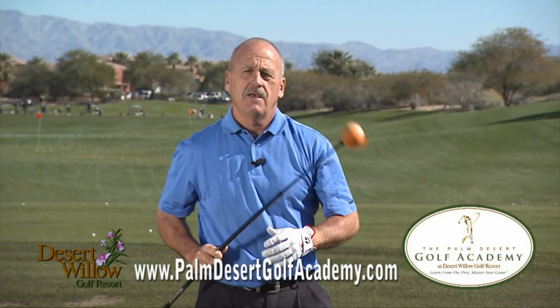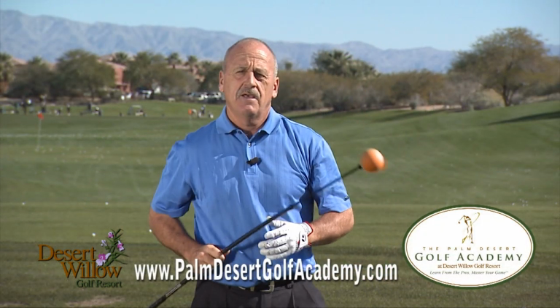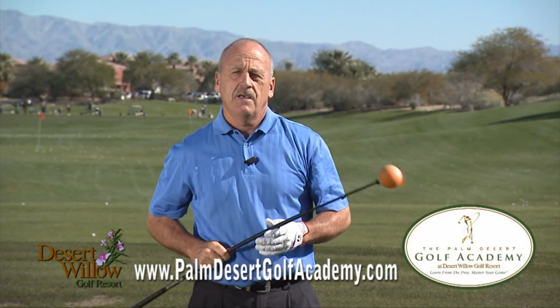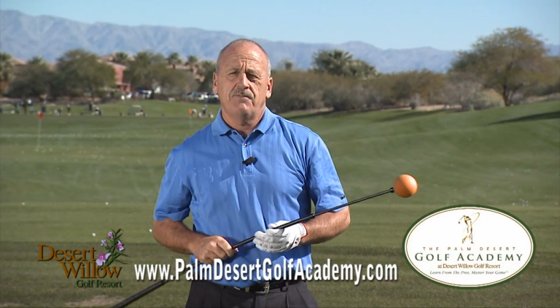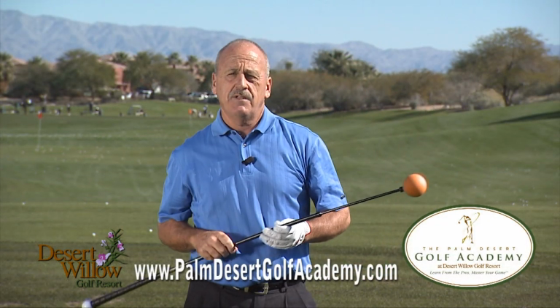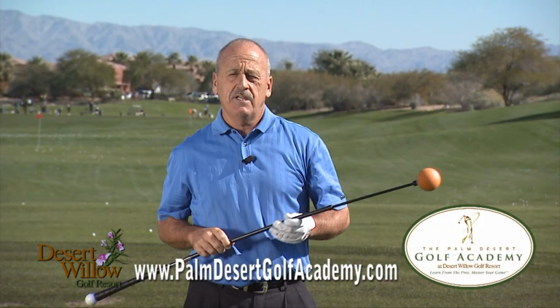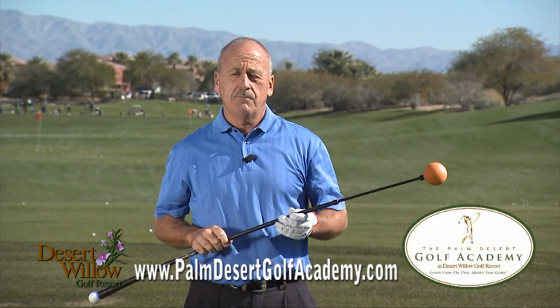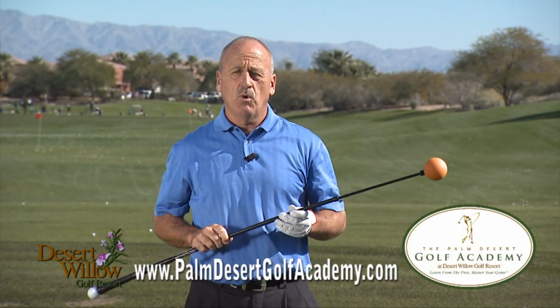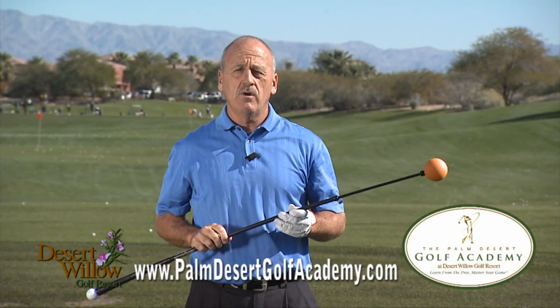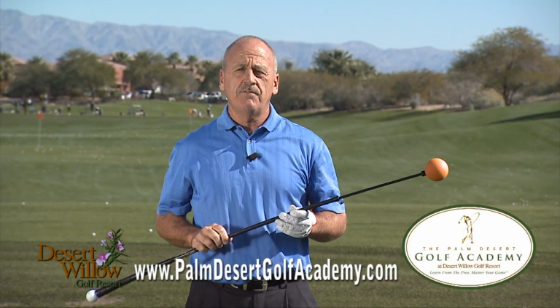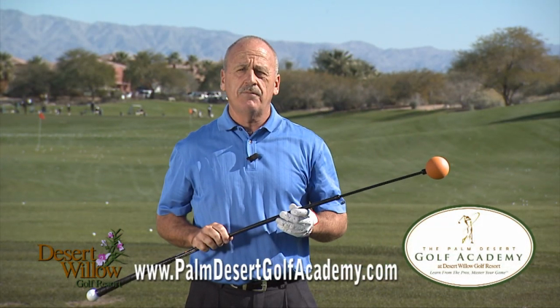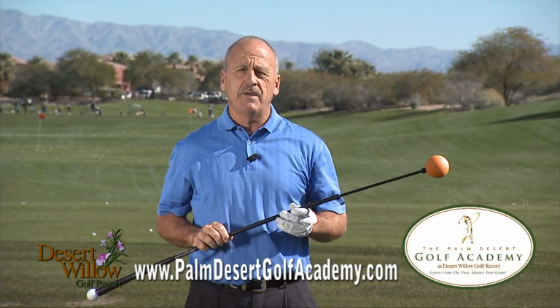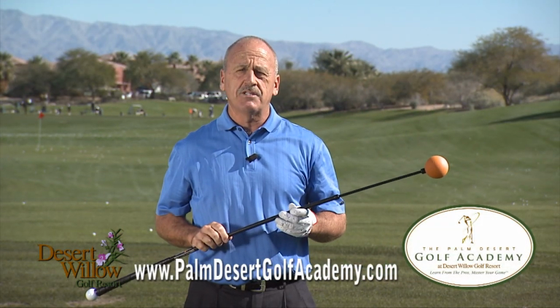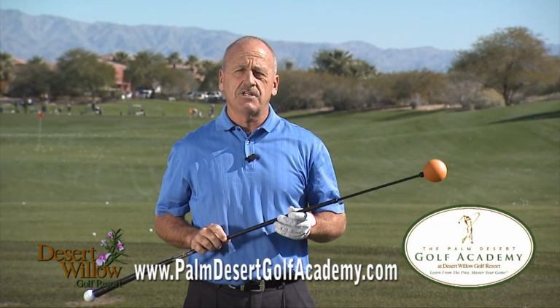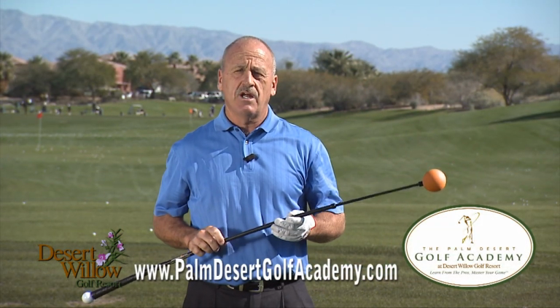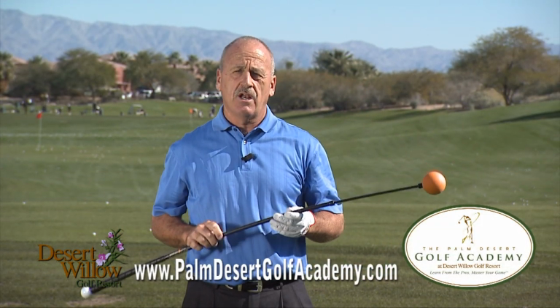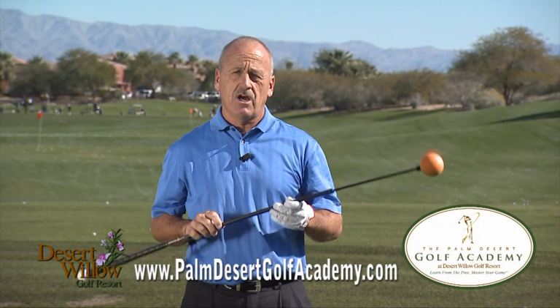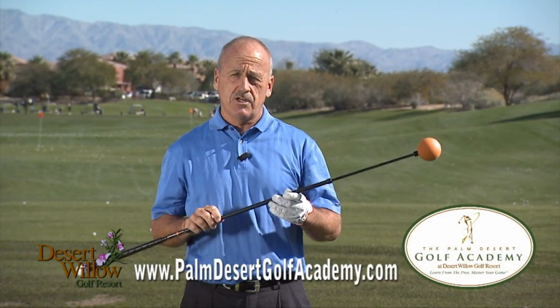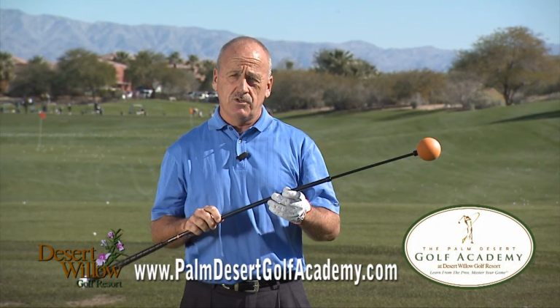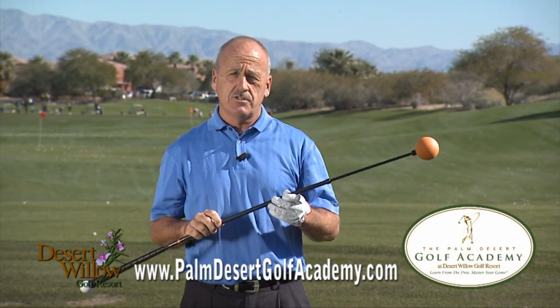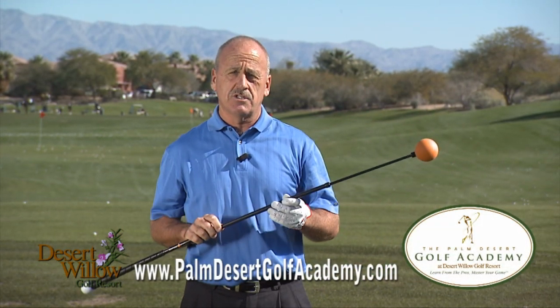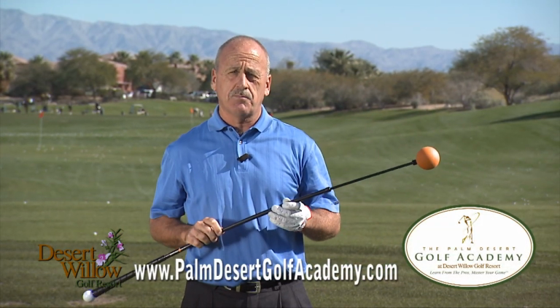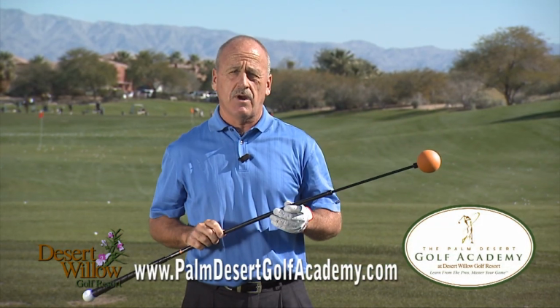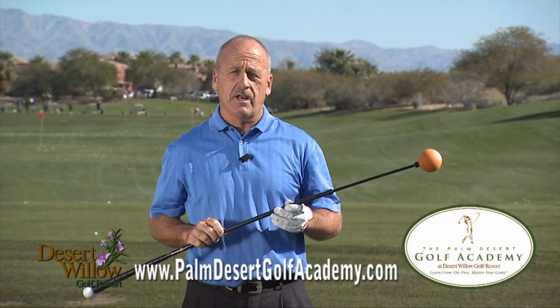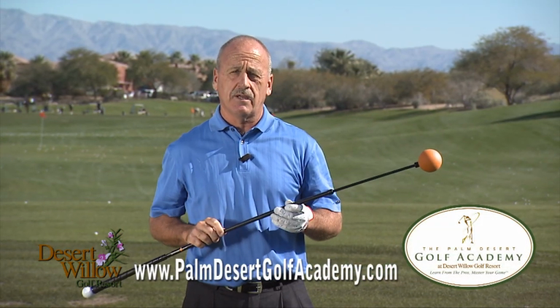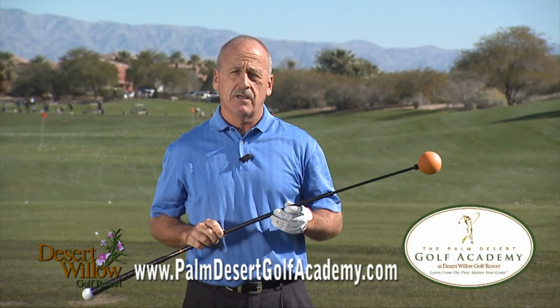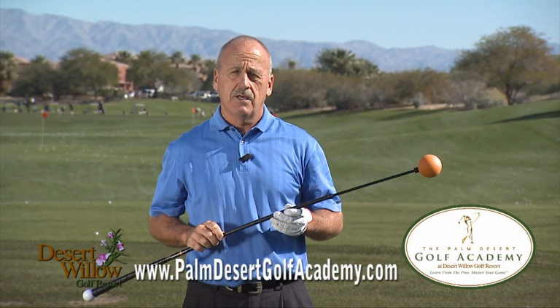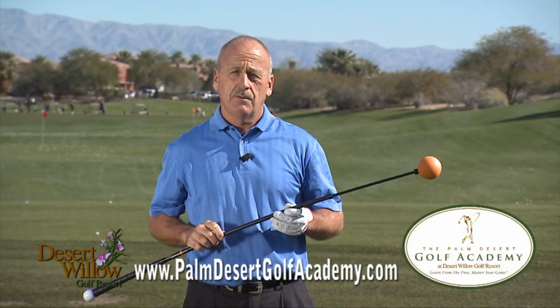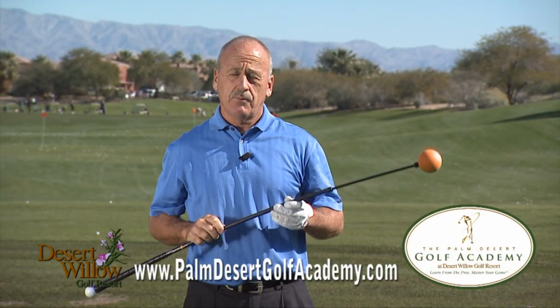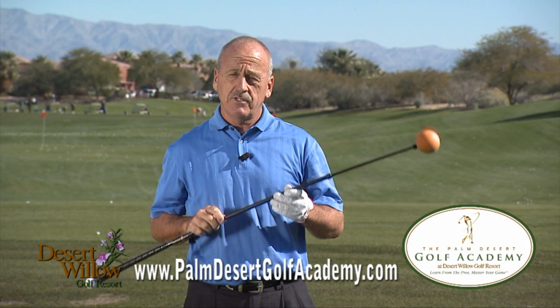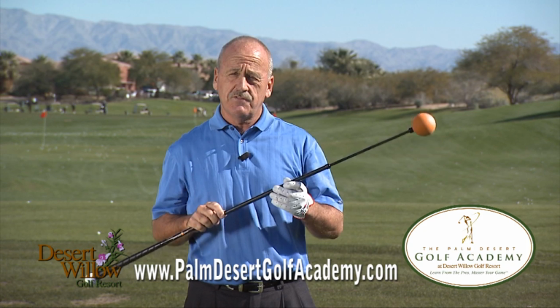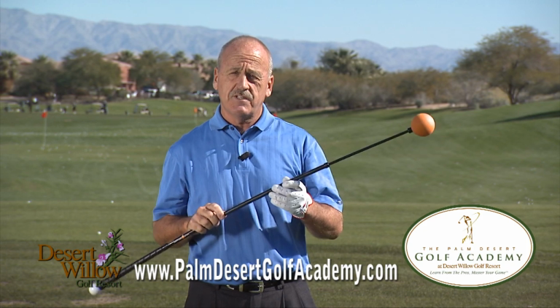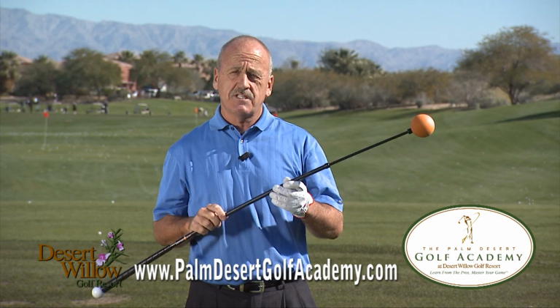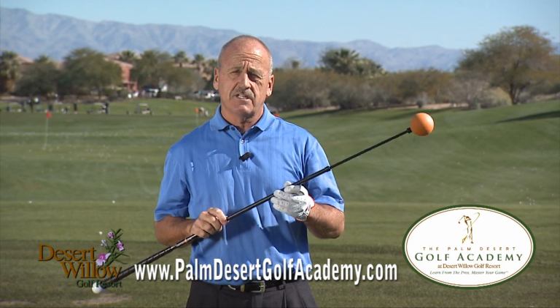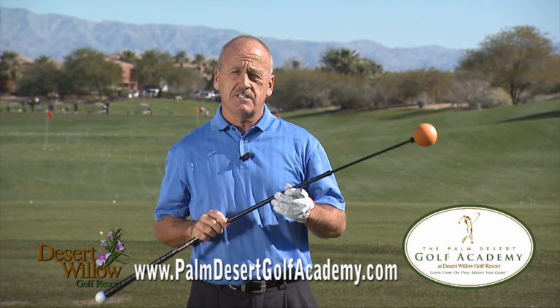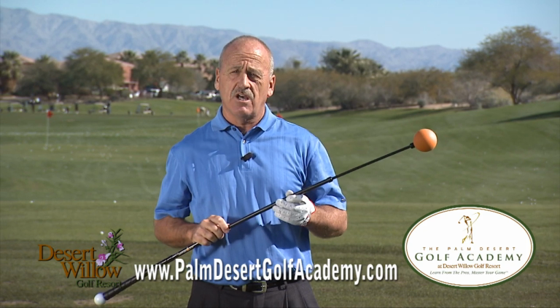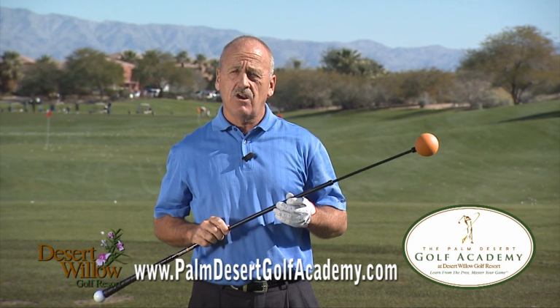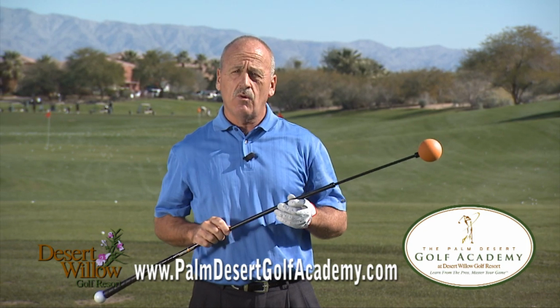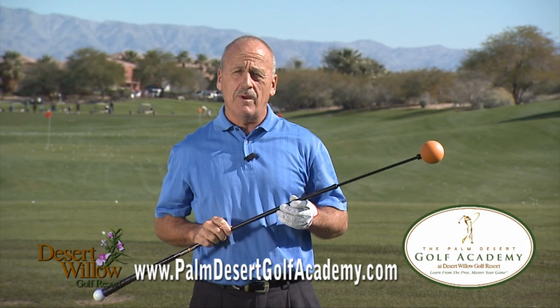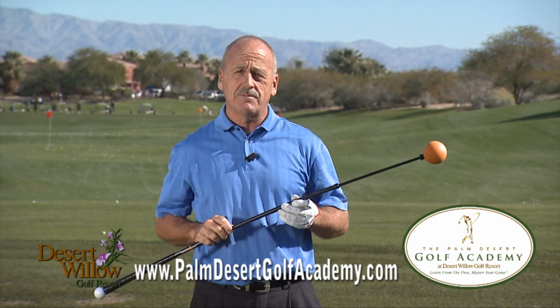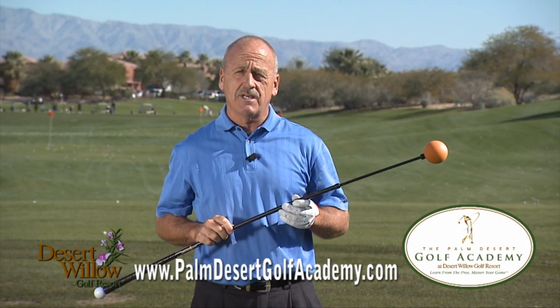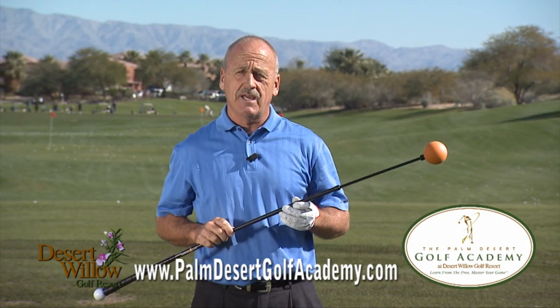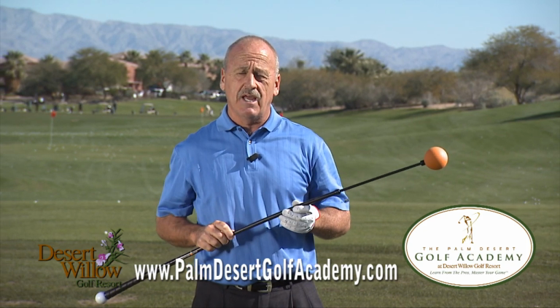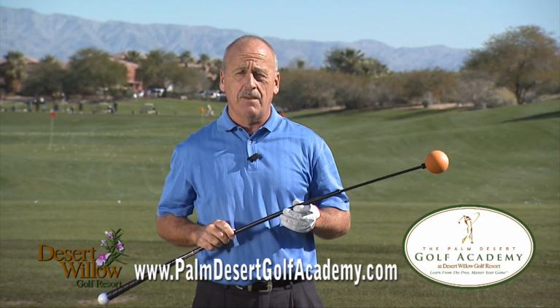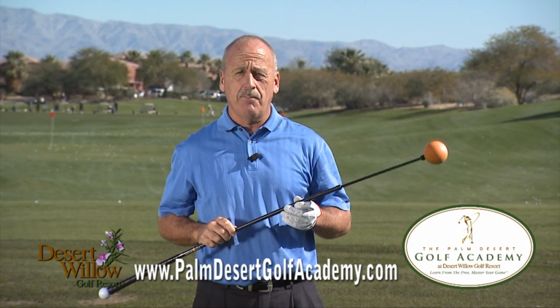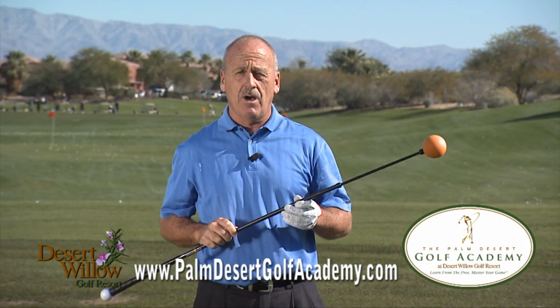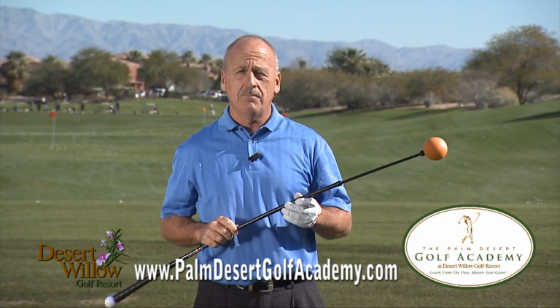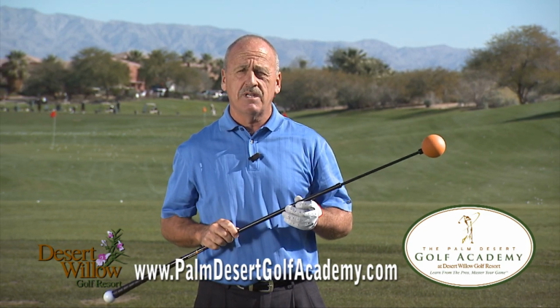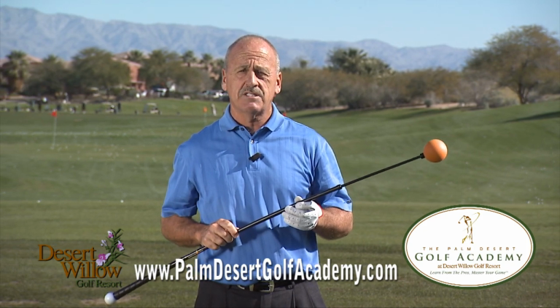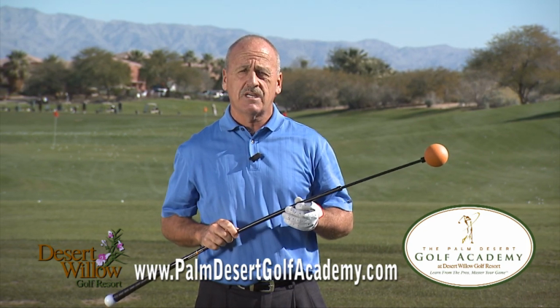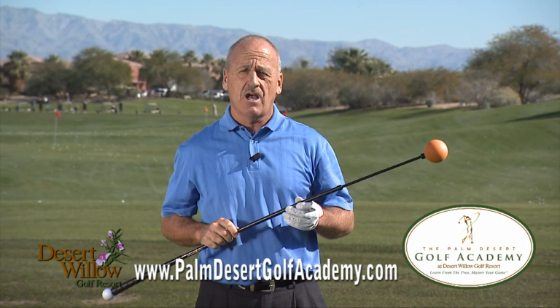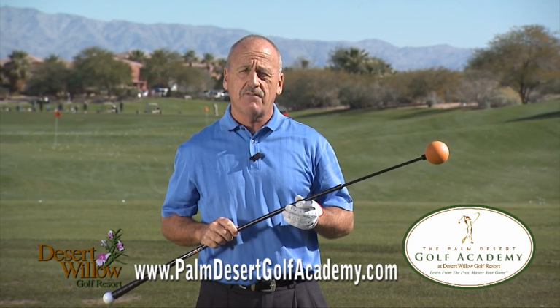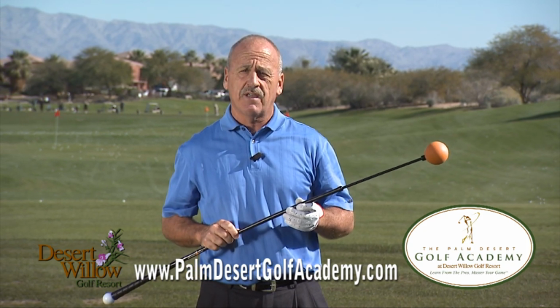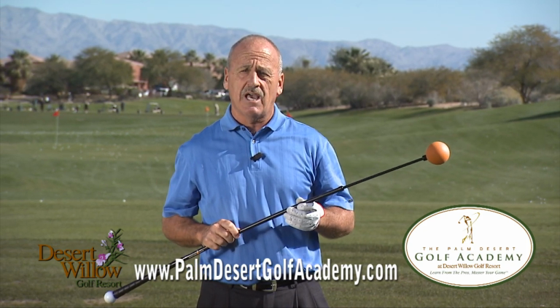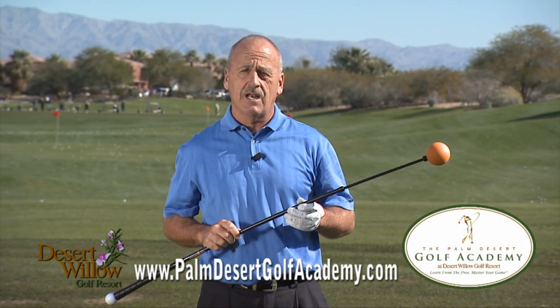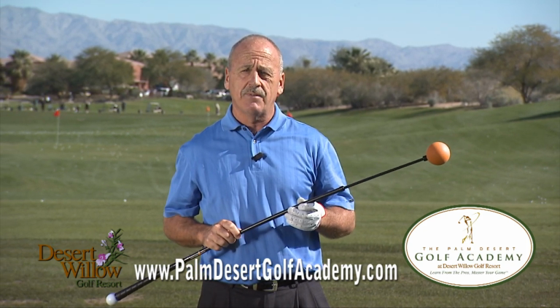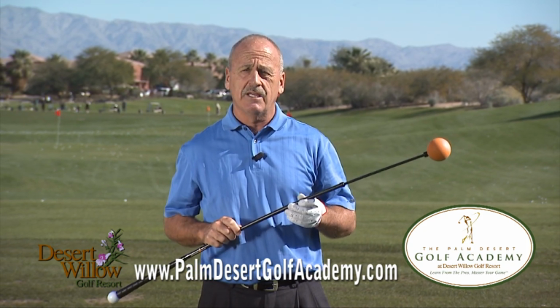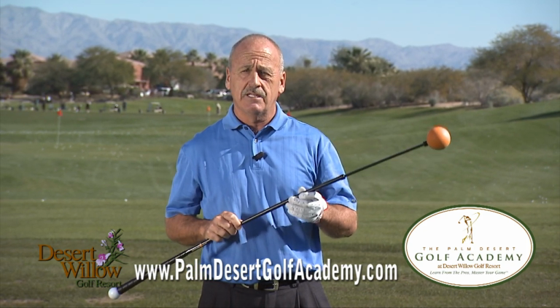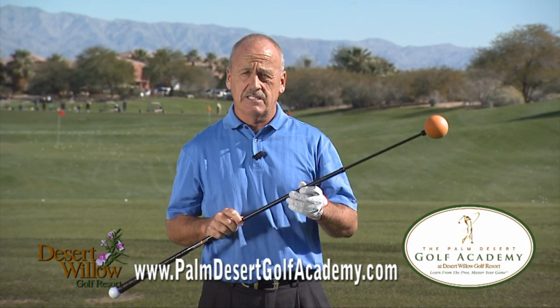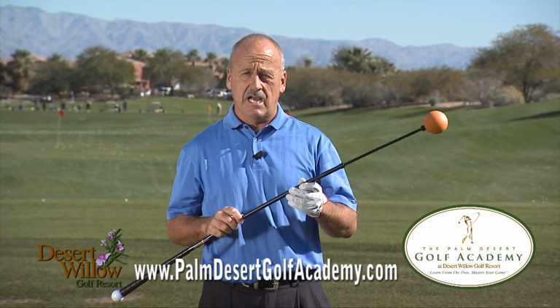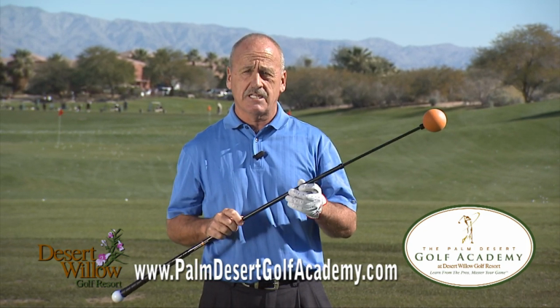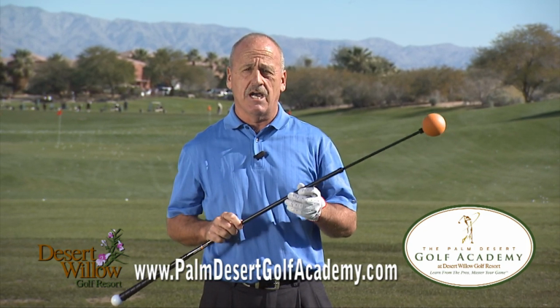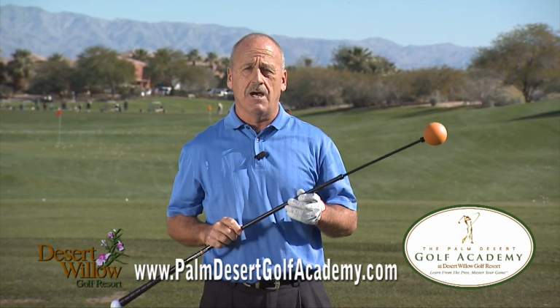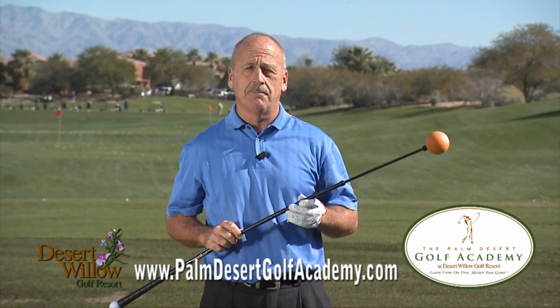If you need more information on how to use this product, please visit us on our website at palmdesertgolfacademy.com.